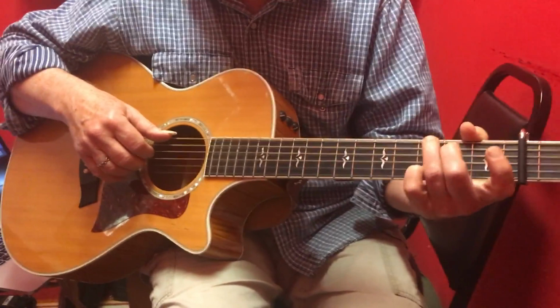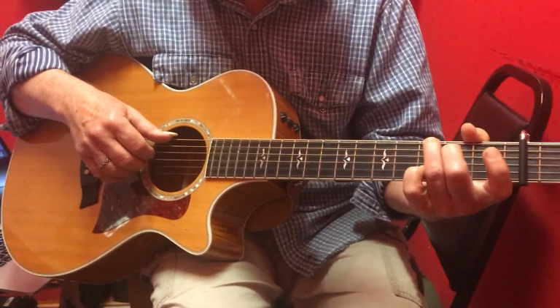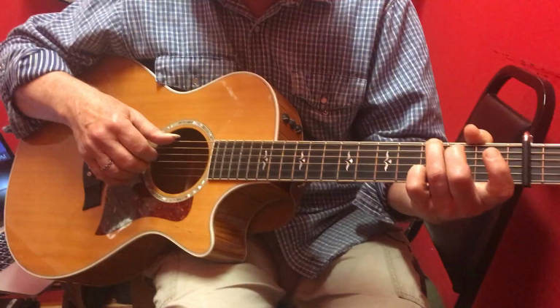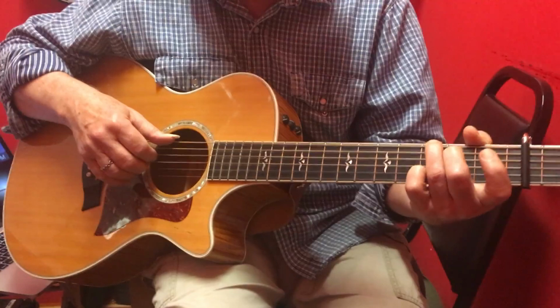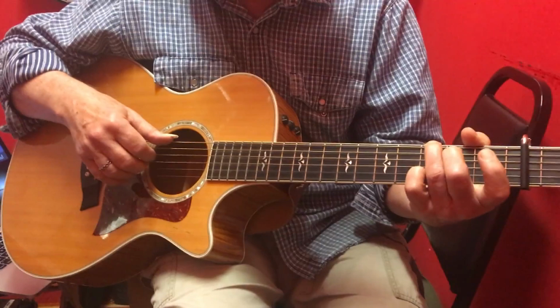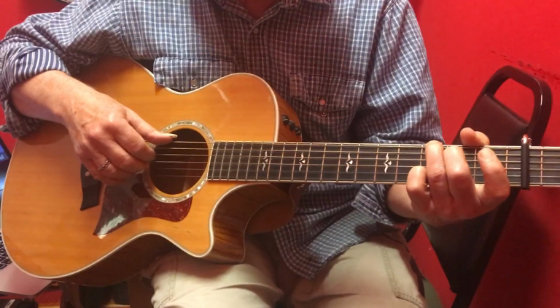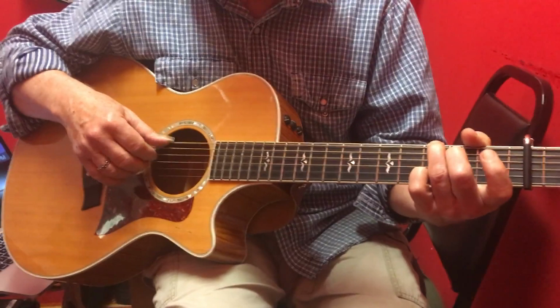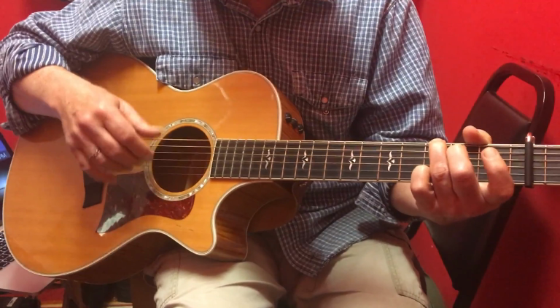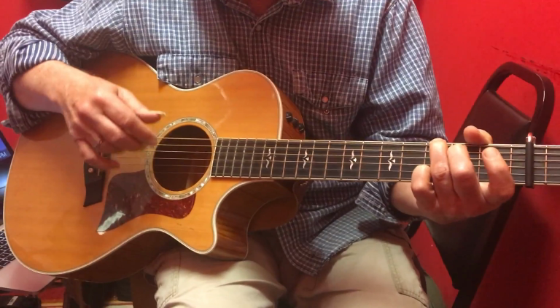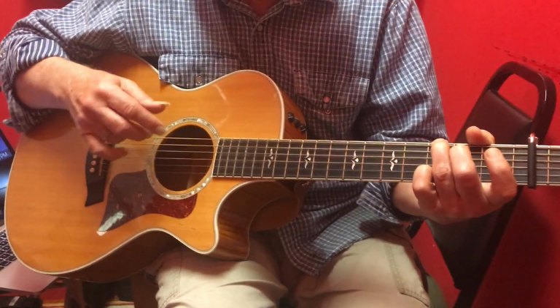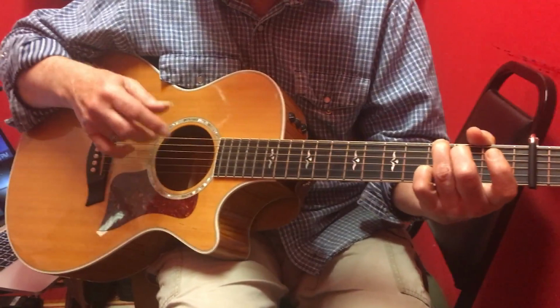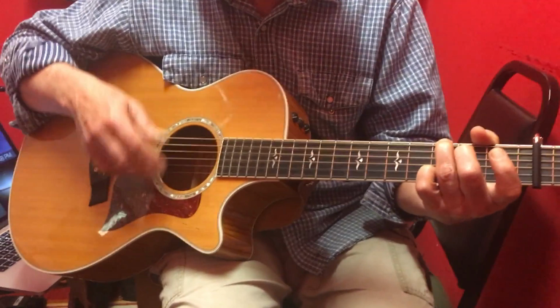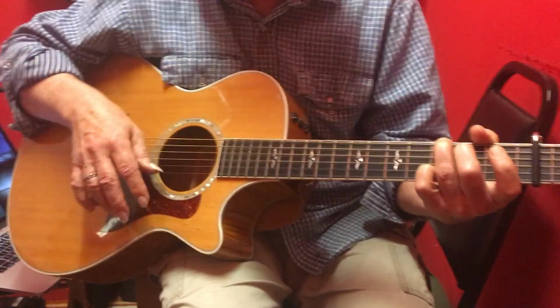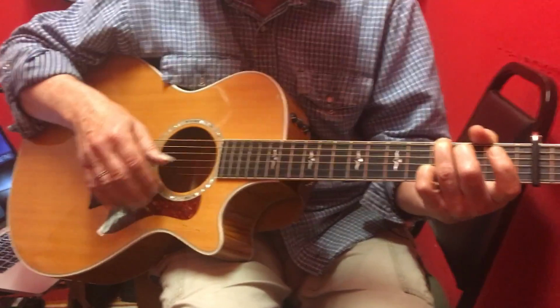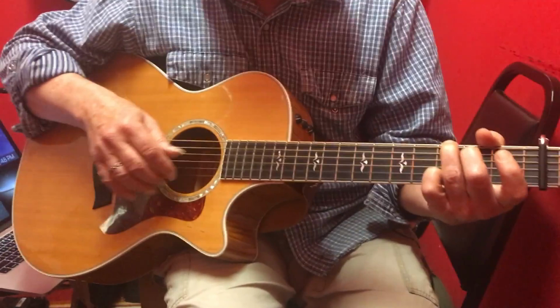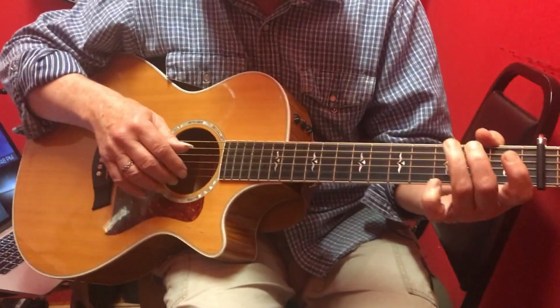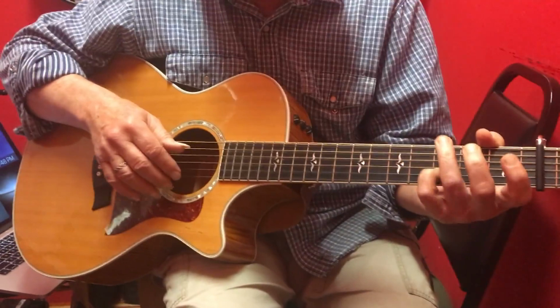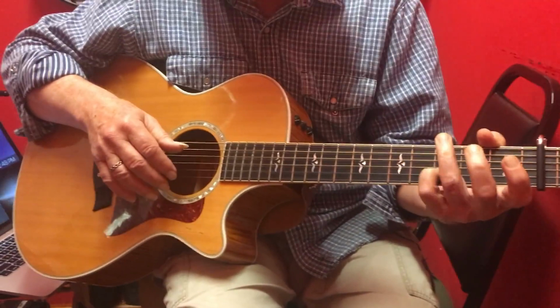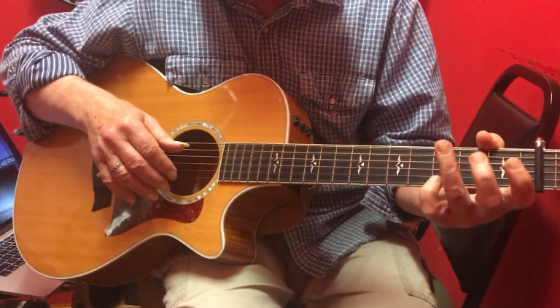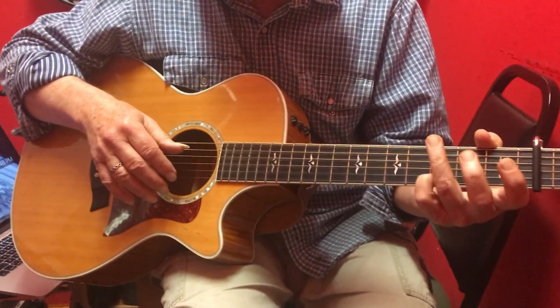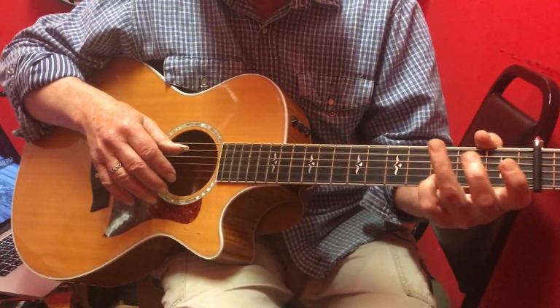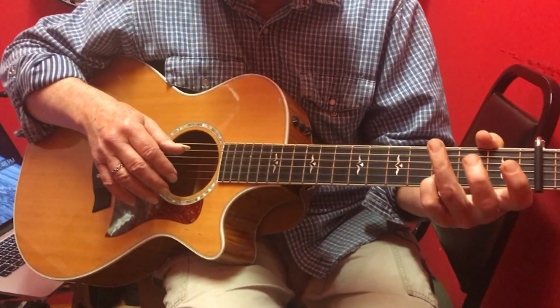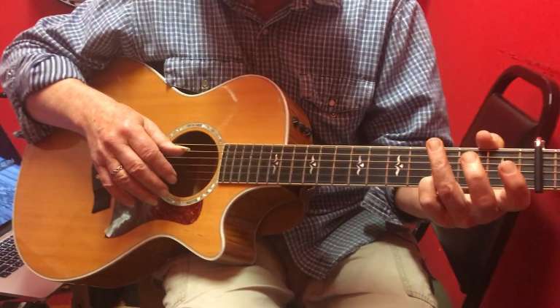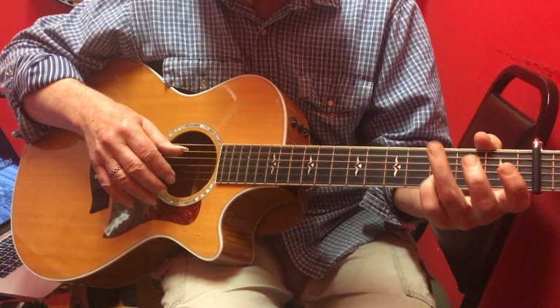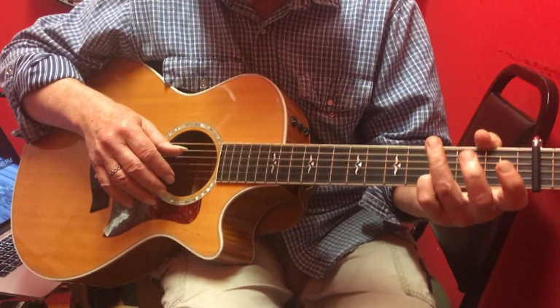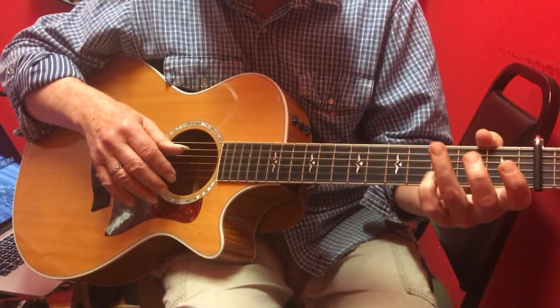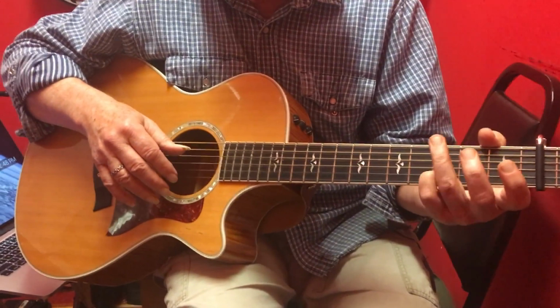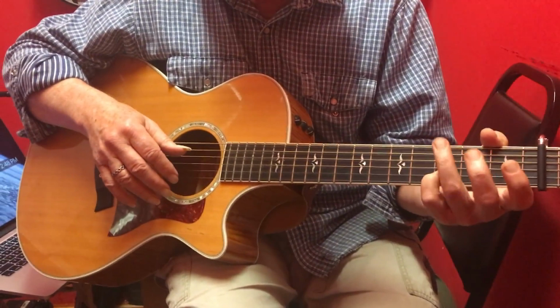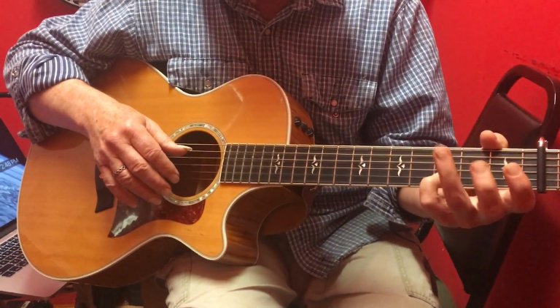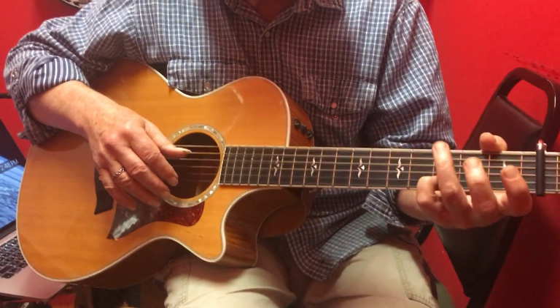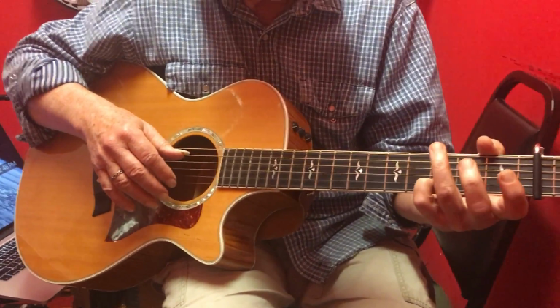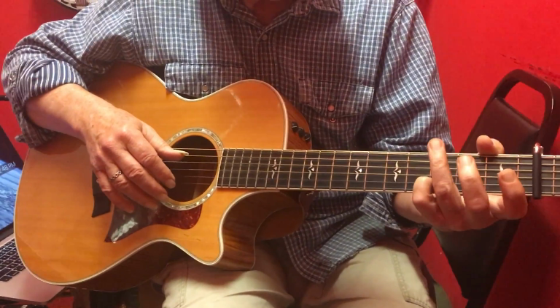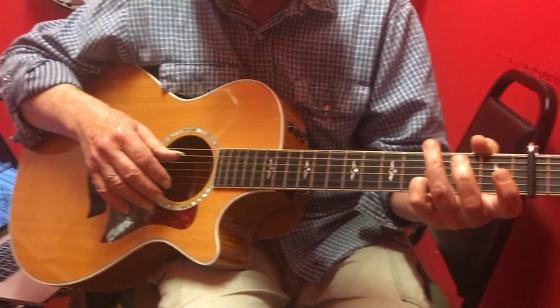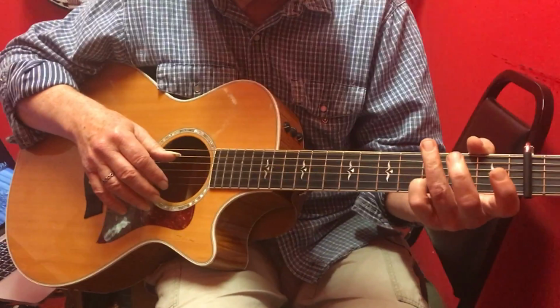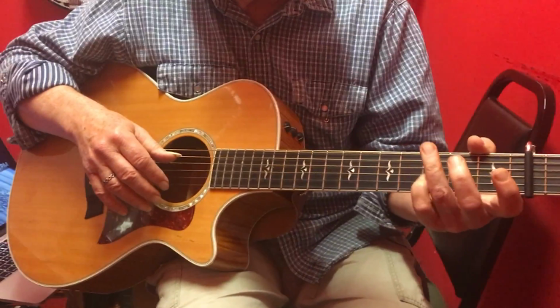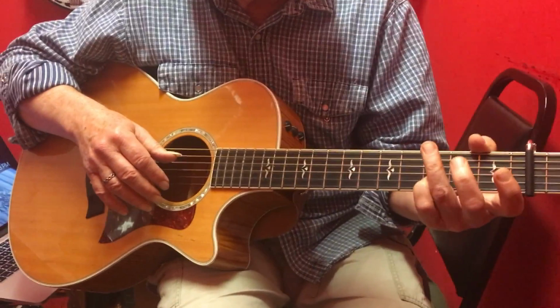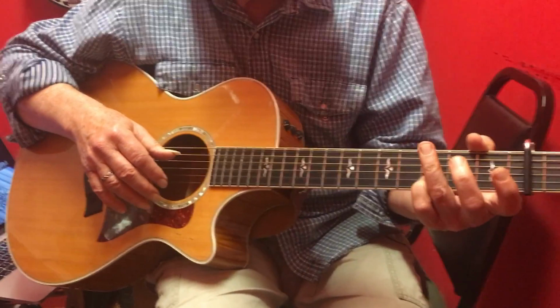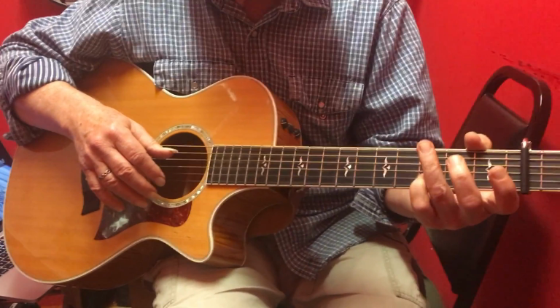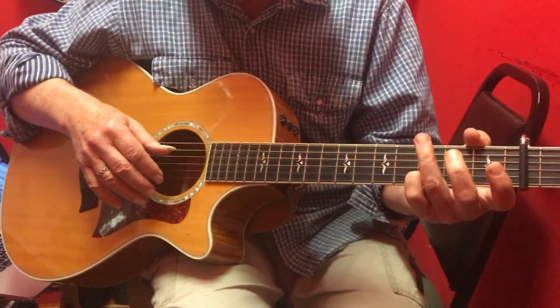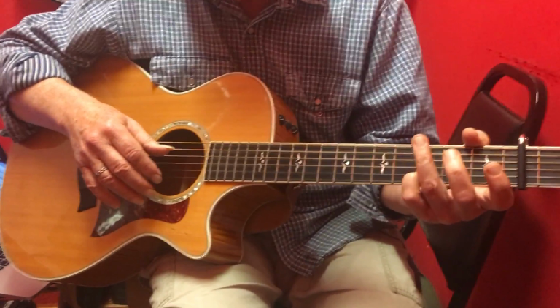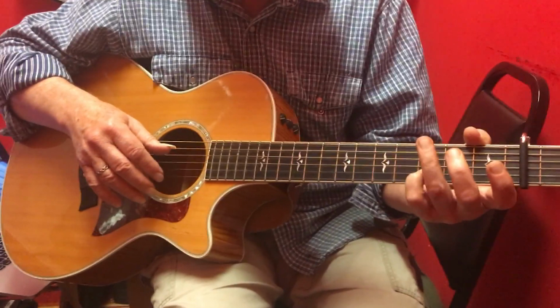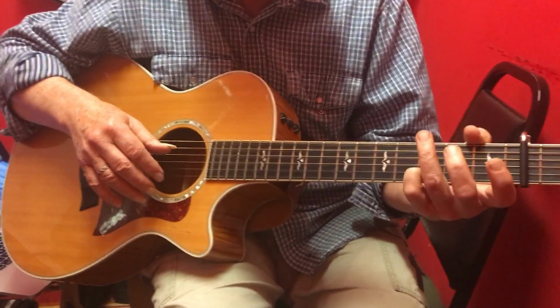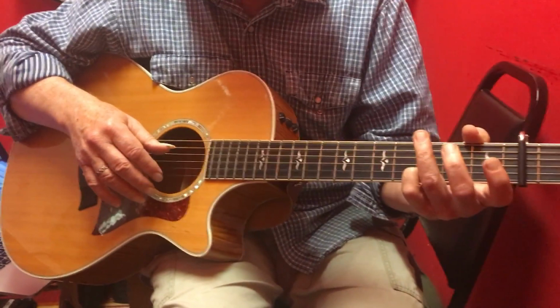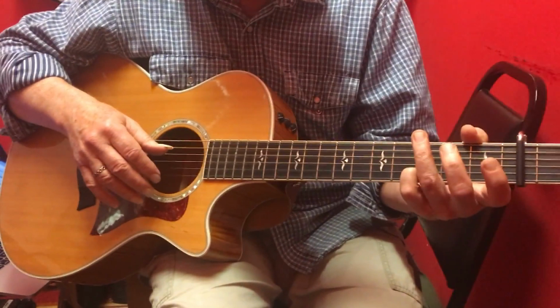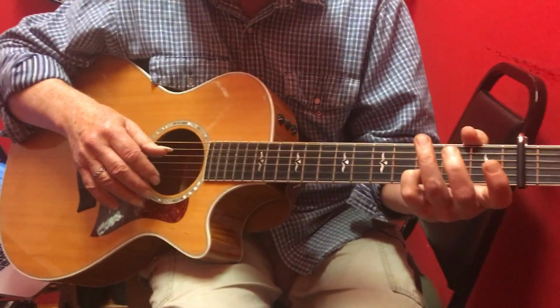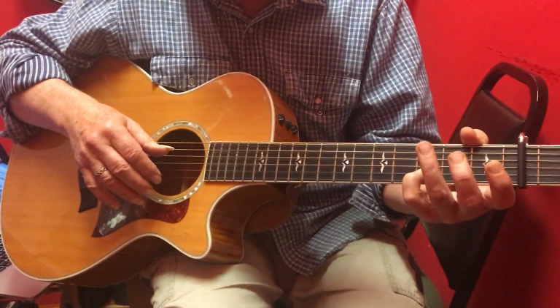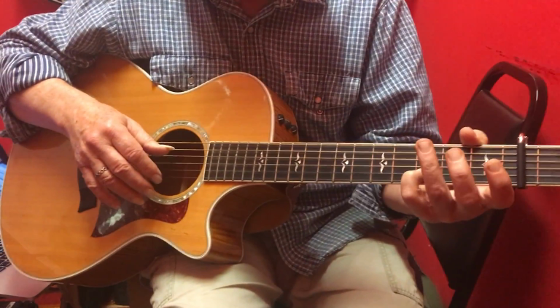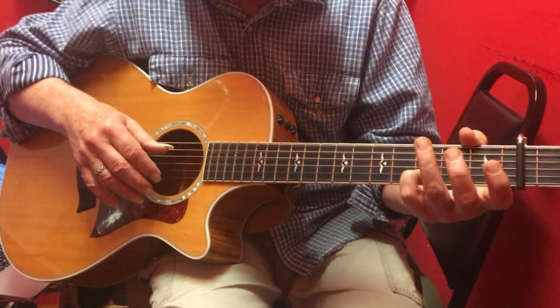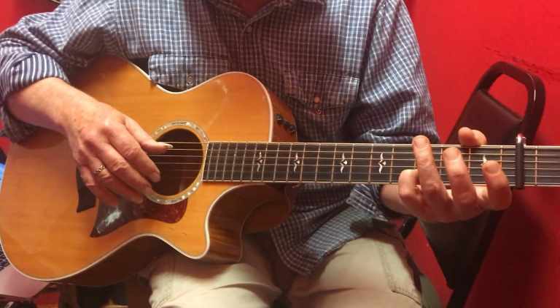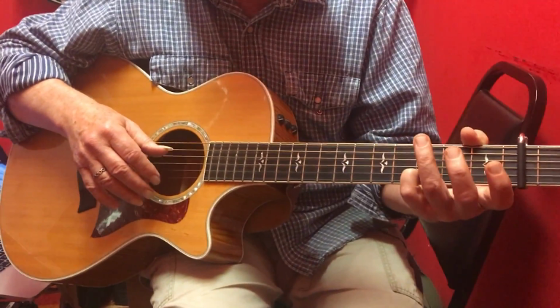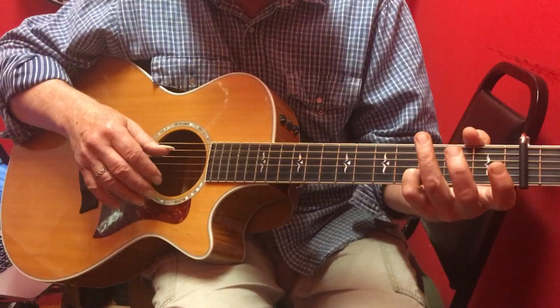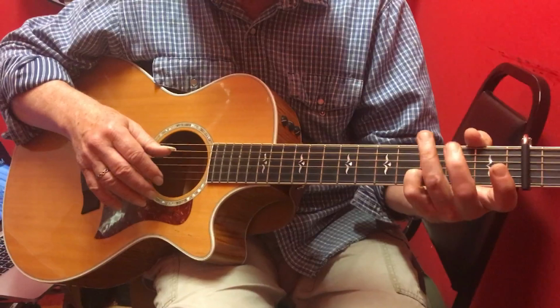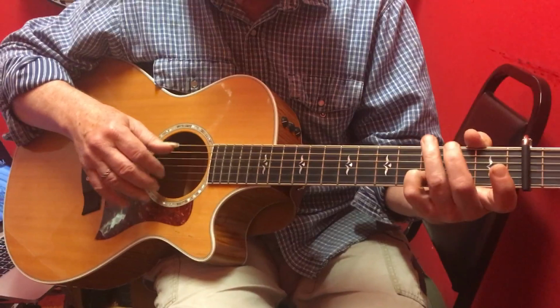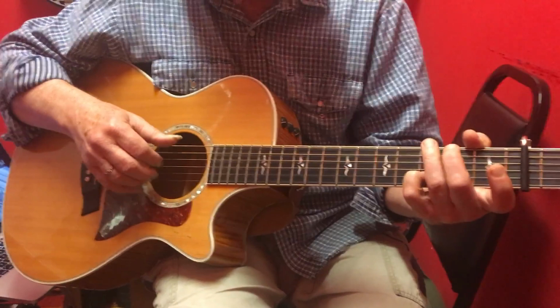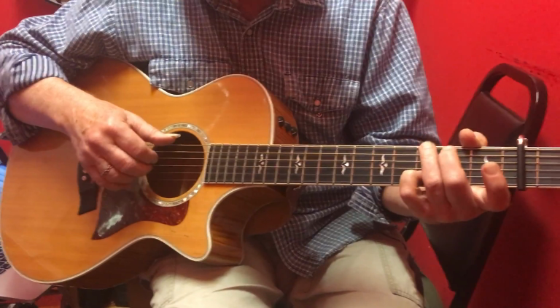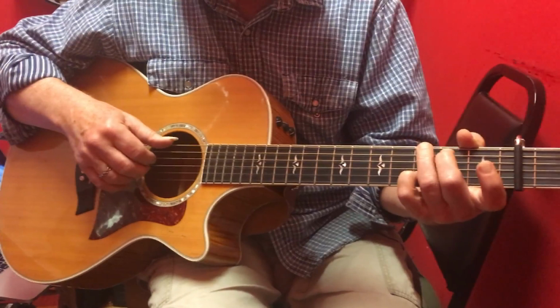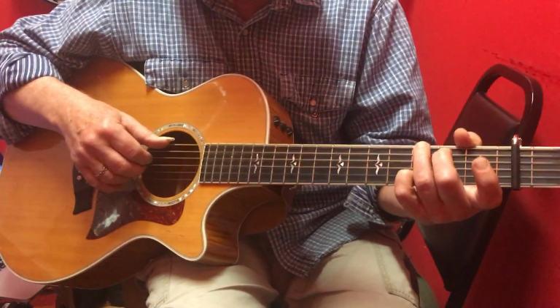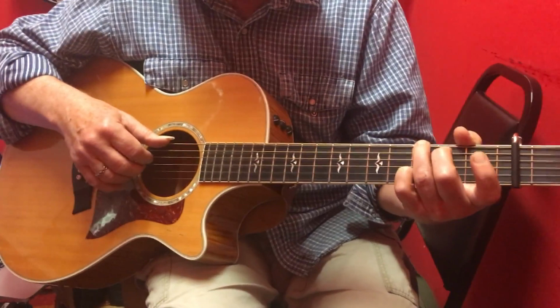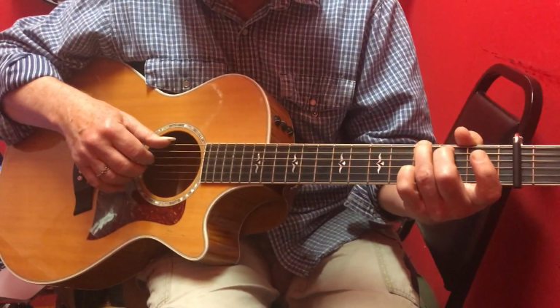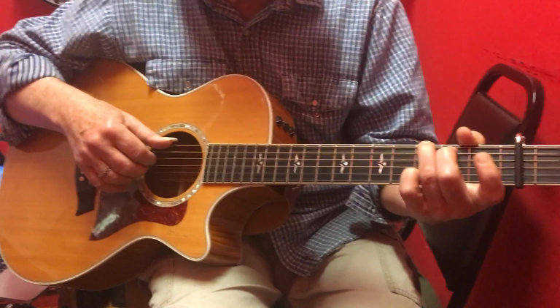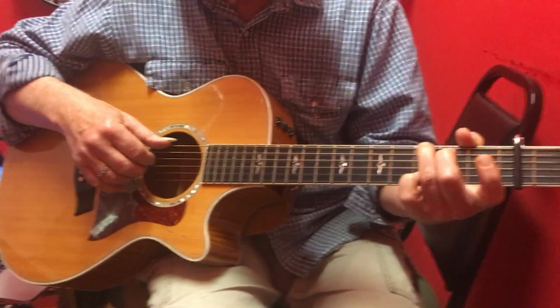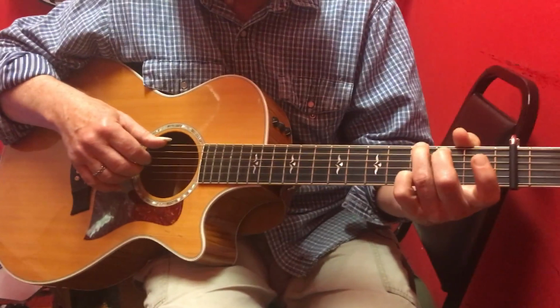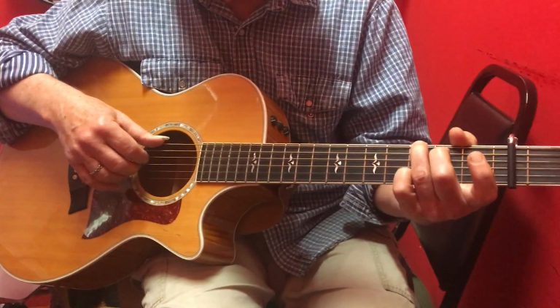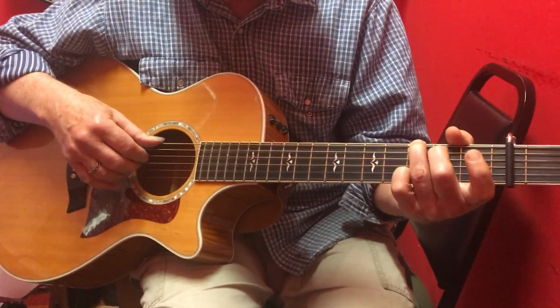Simply this — we're keeping our fourth finger on the second string, third fret, and that's a trick.